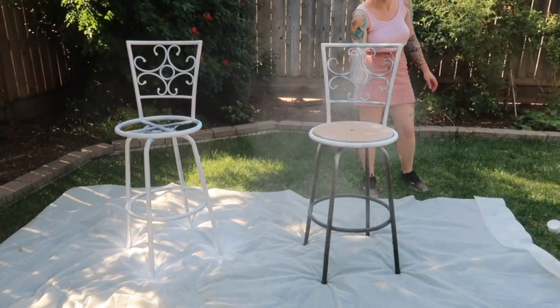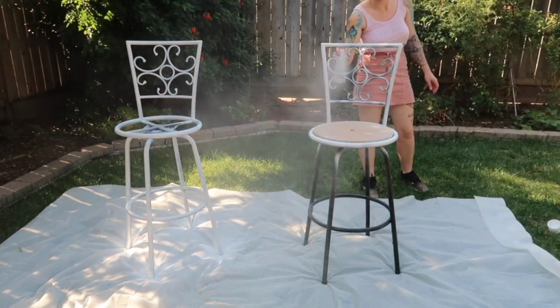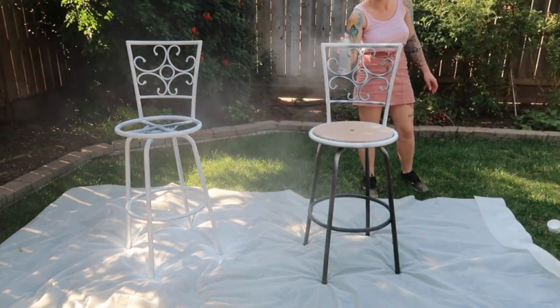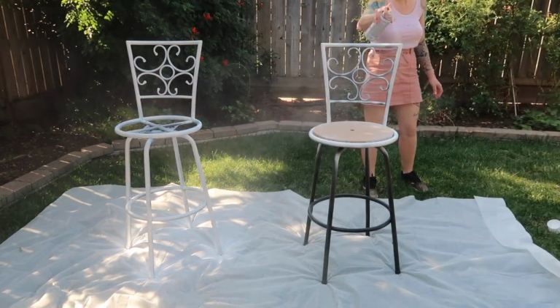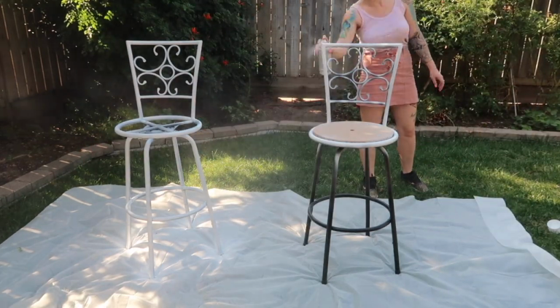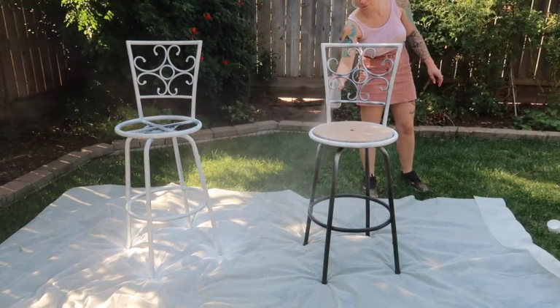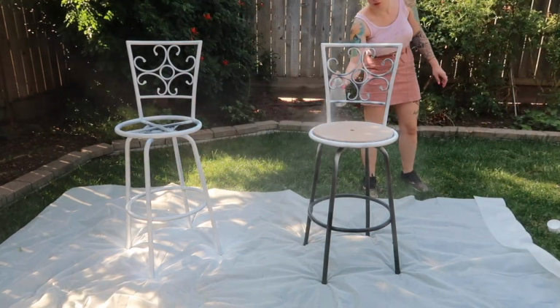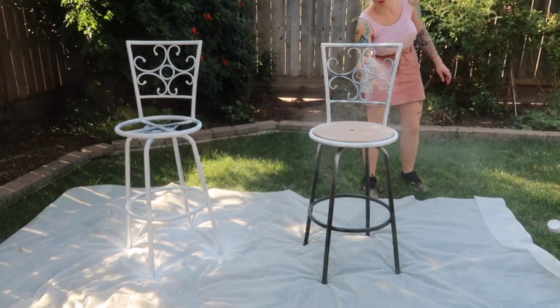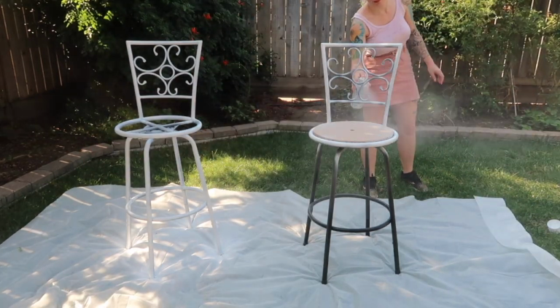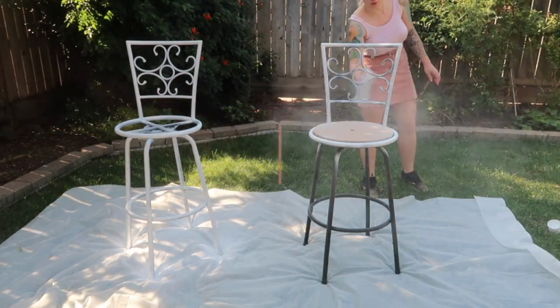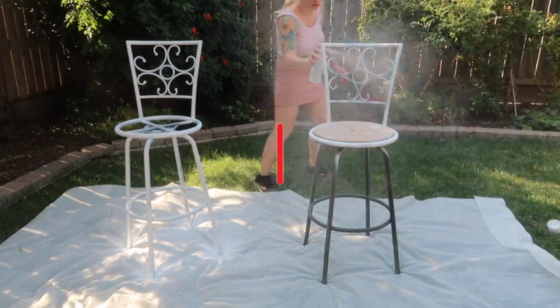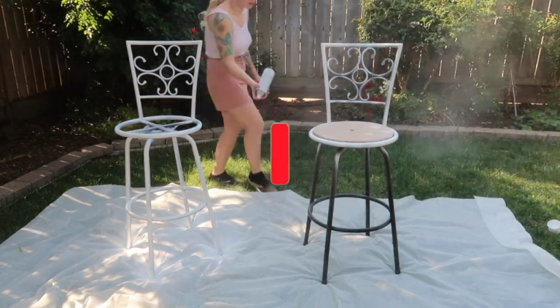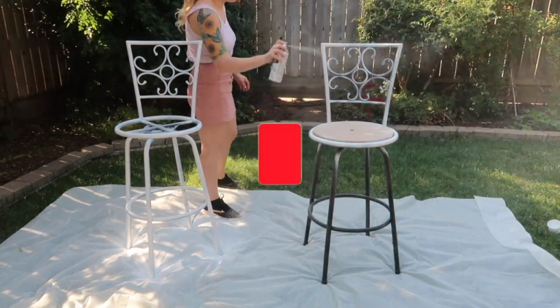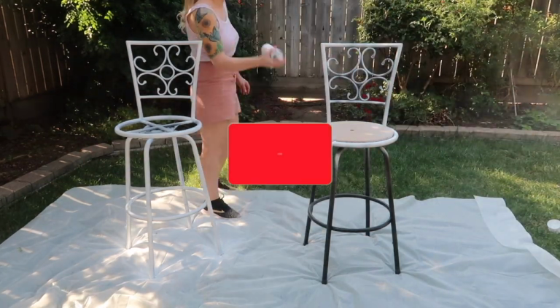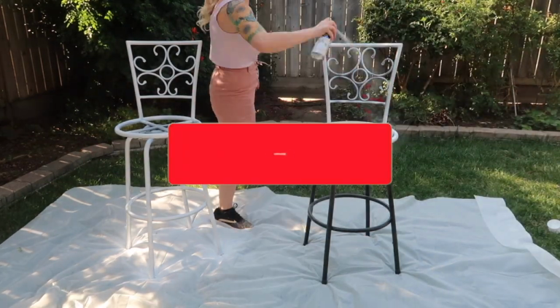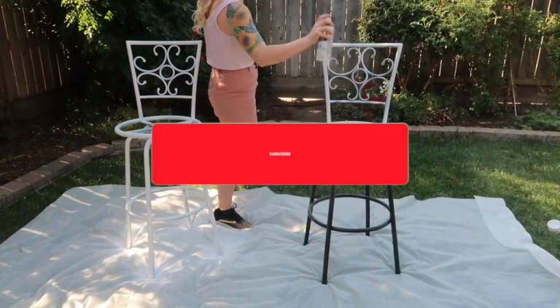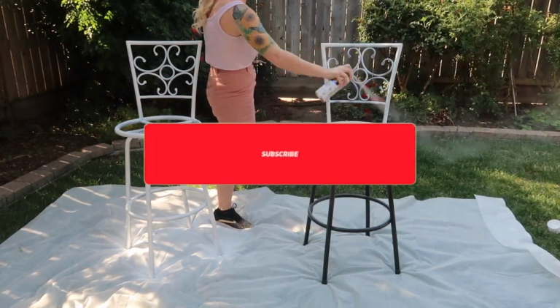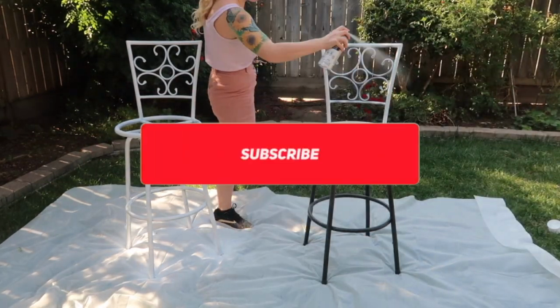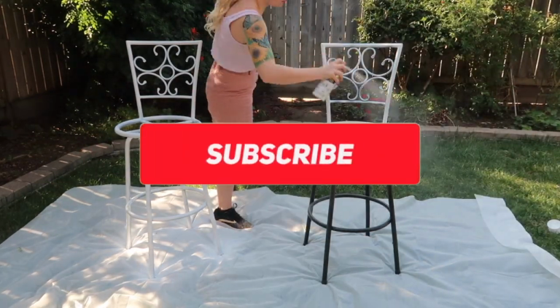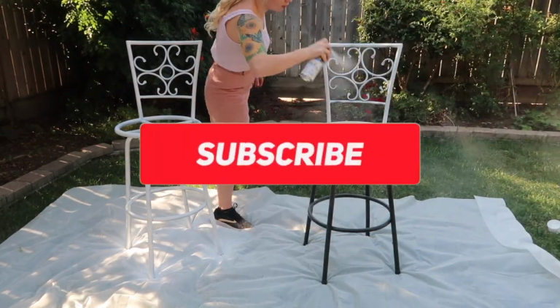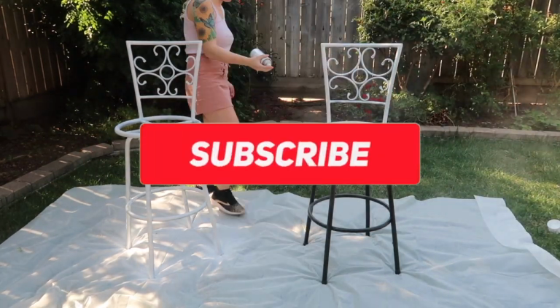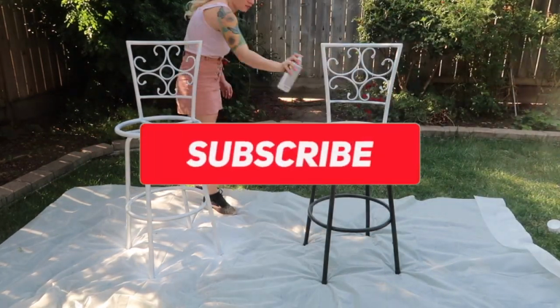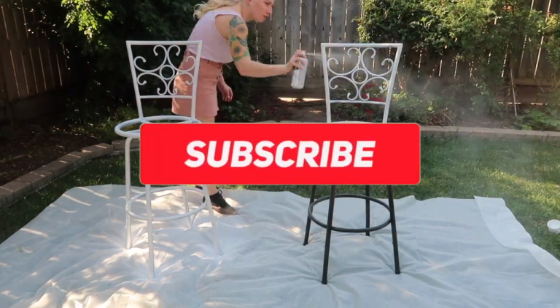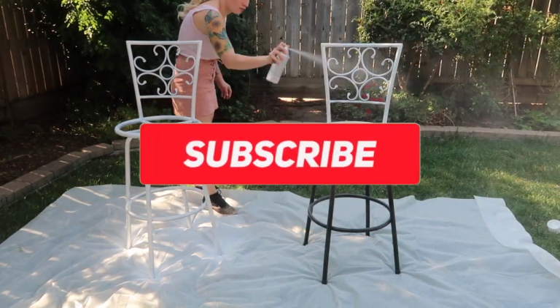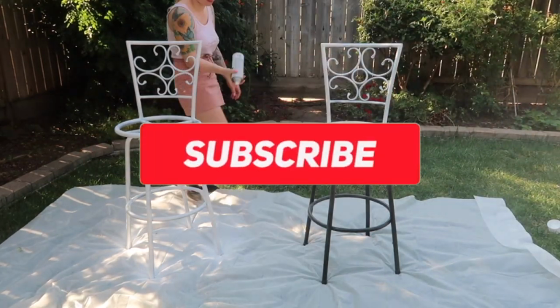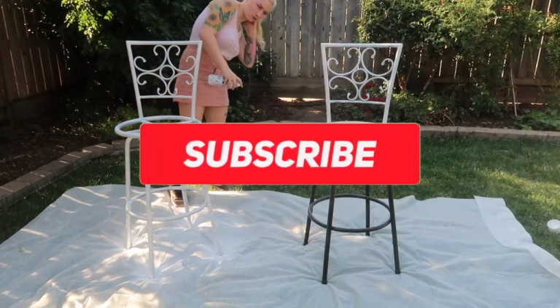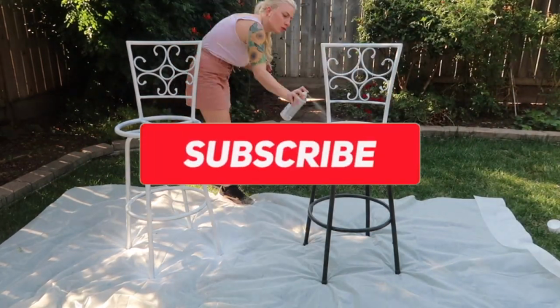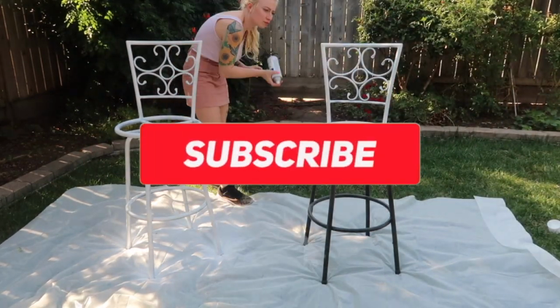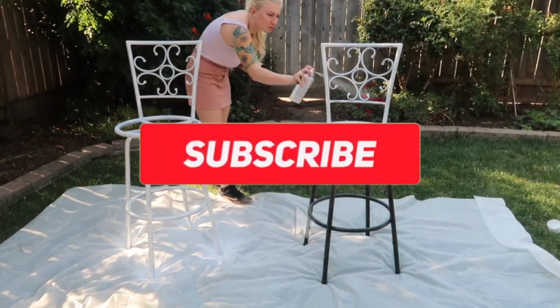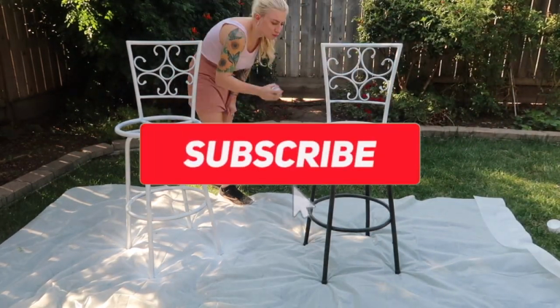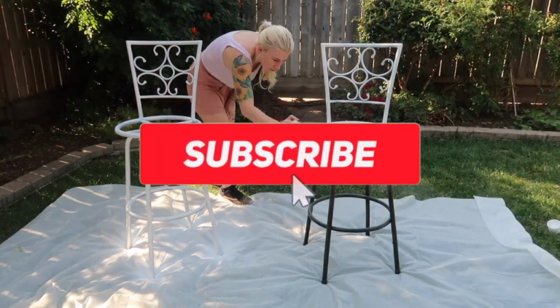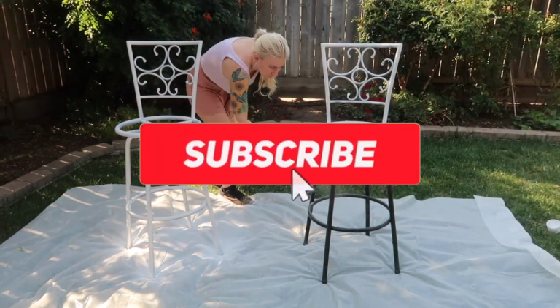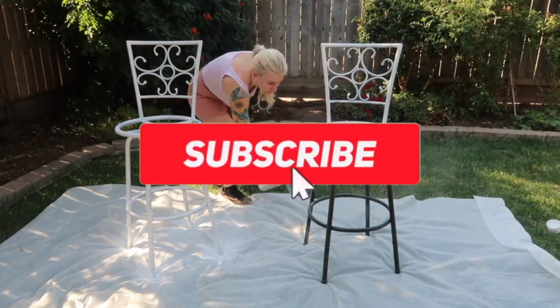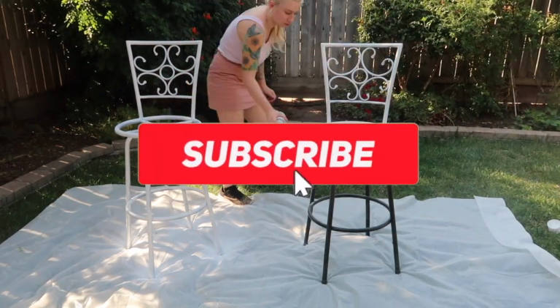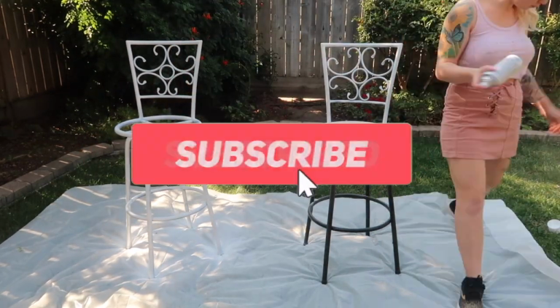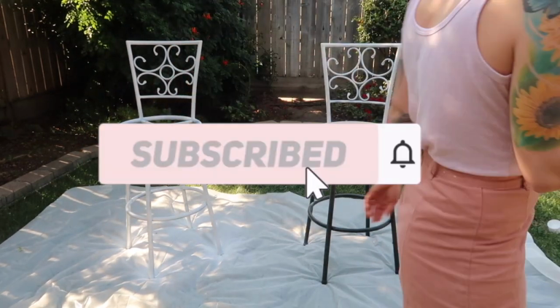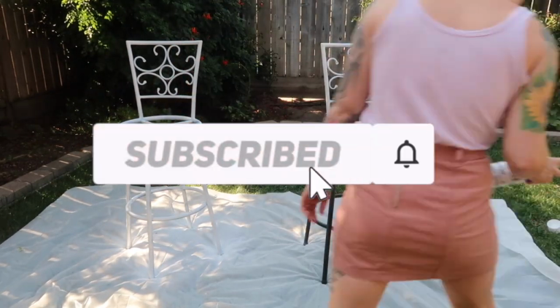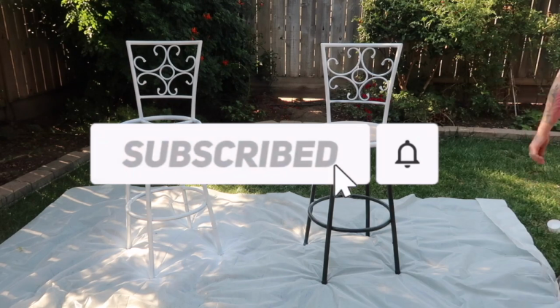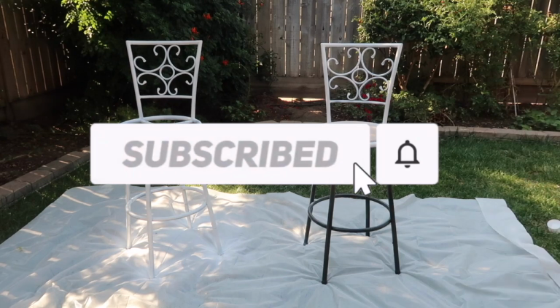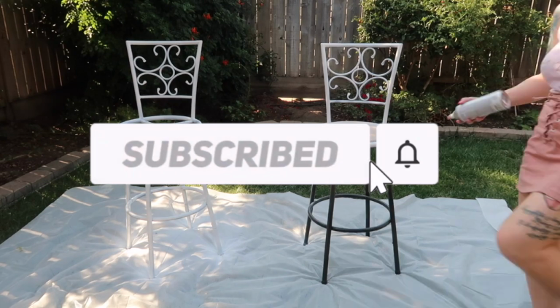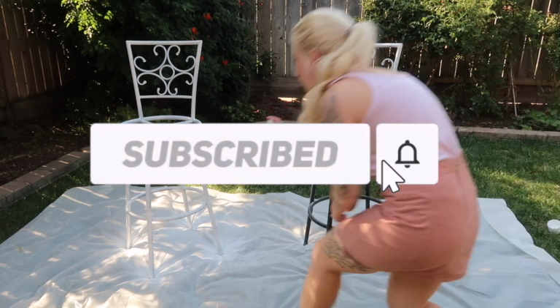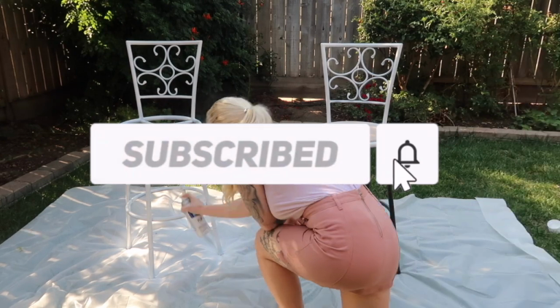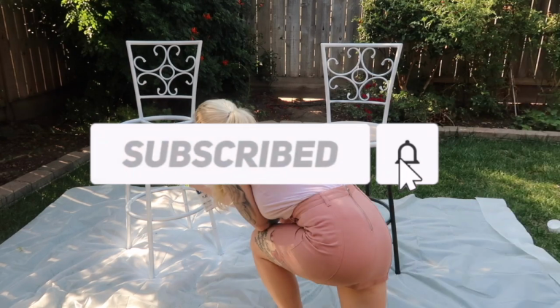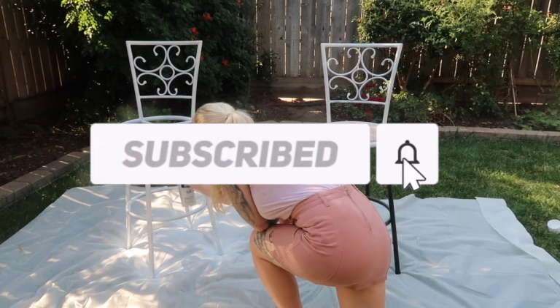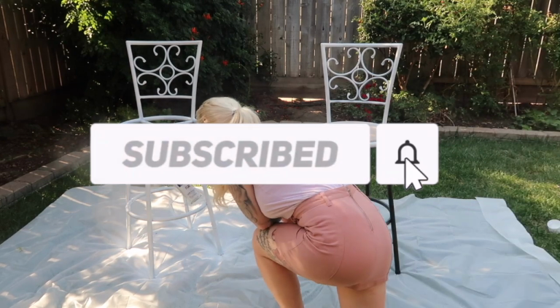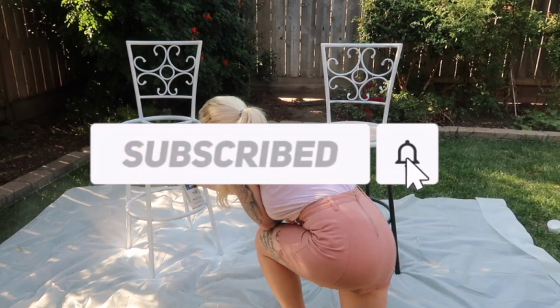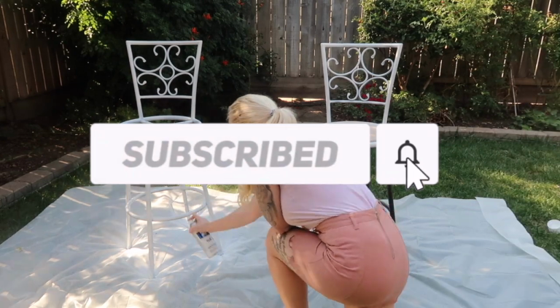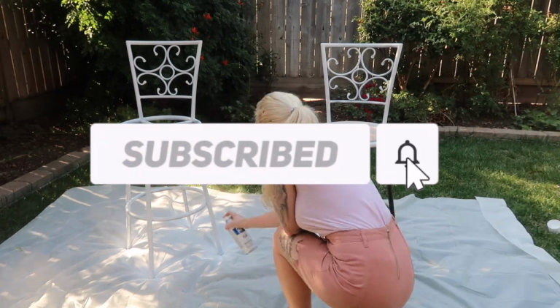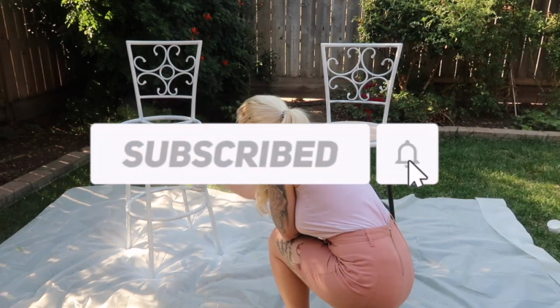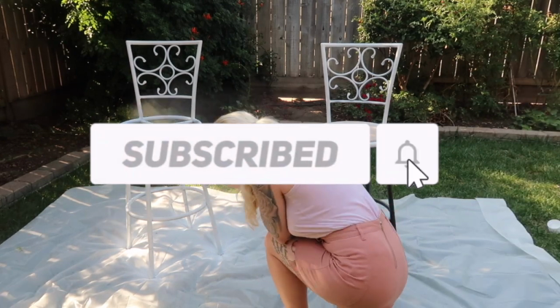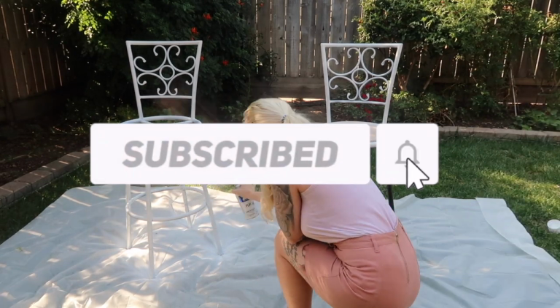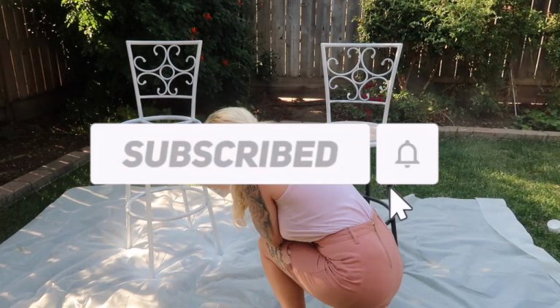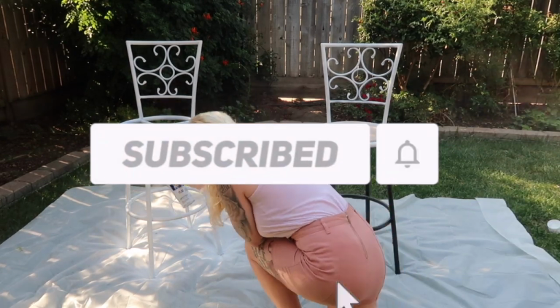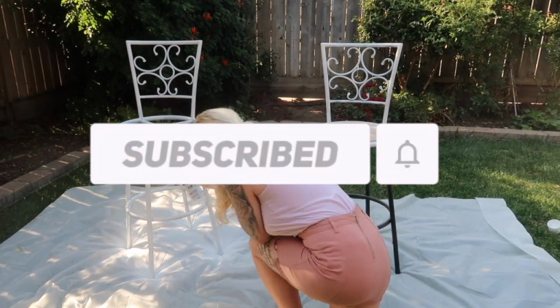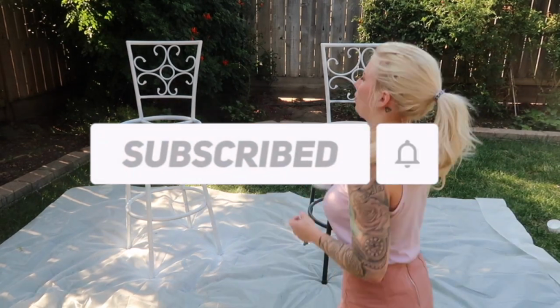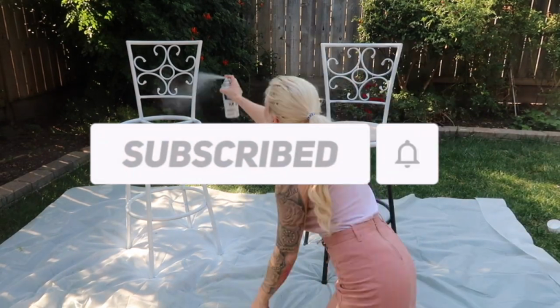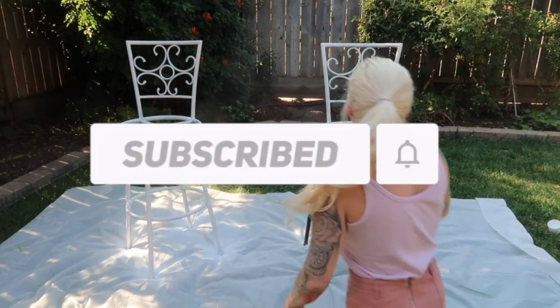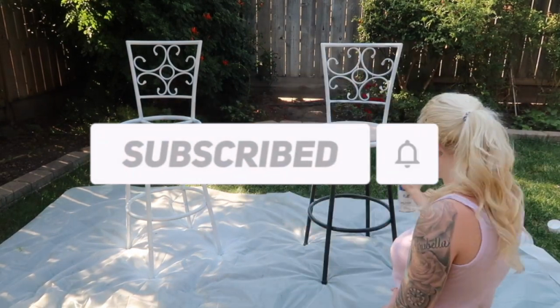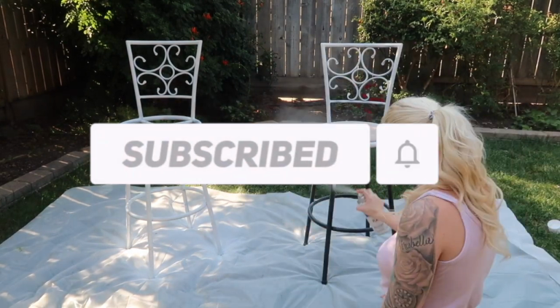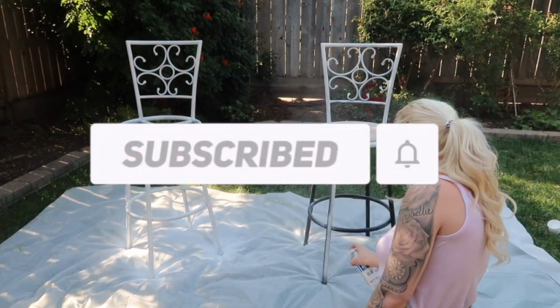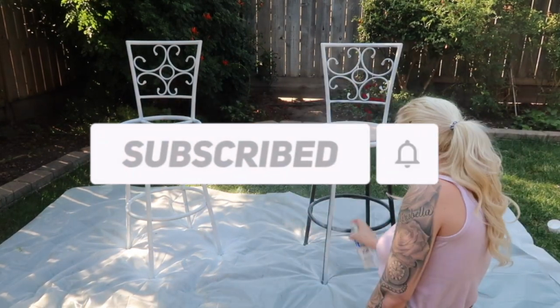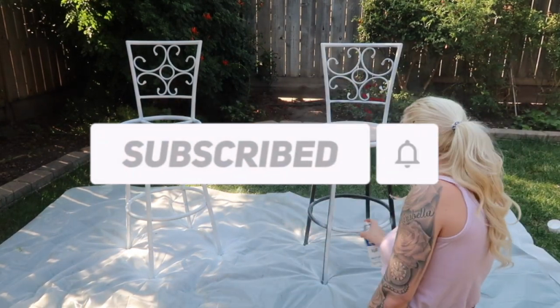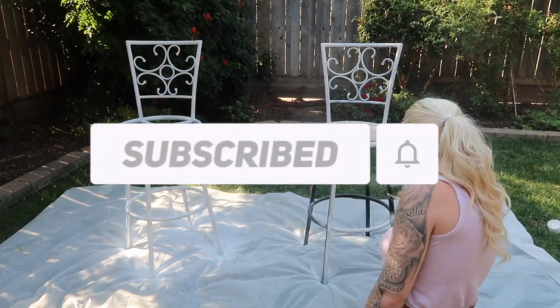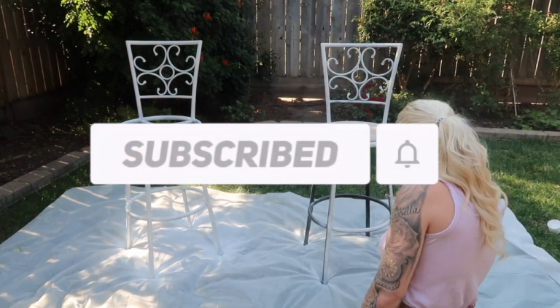I hope everyone's enjoying this DIY, and if you are not subscribed, please subscribe to my channel.